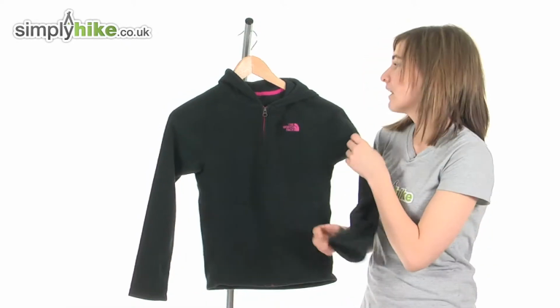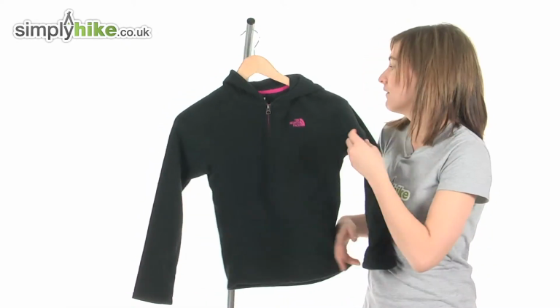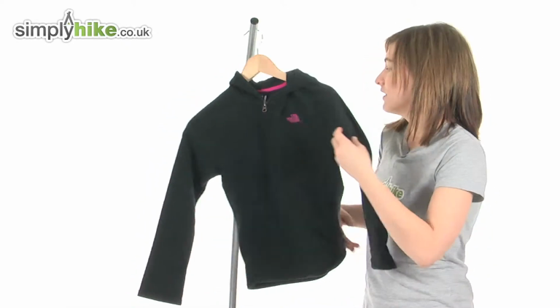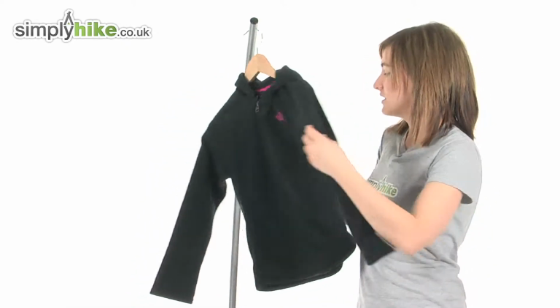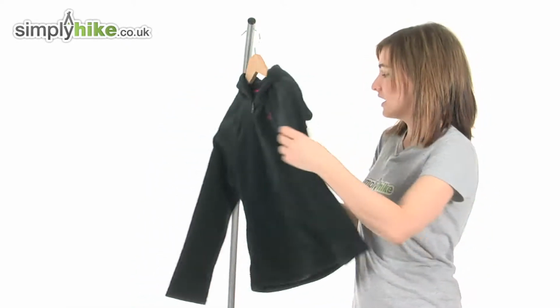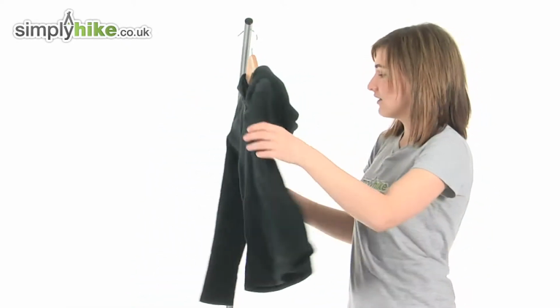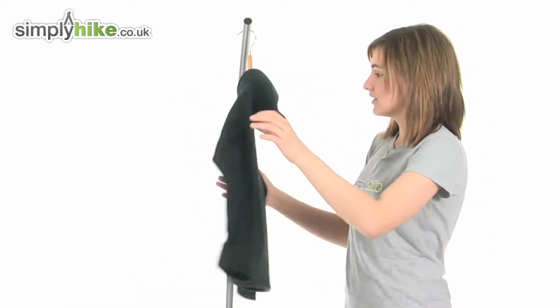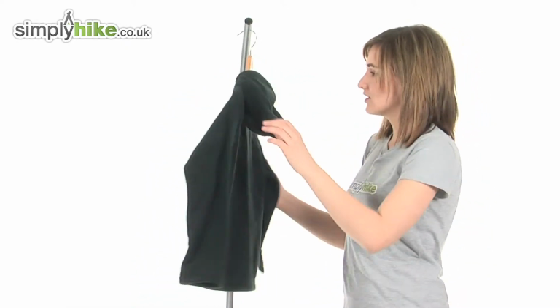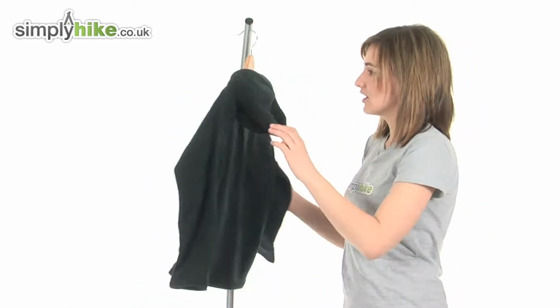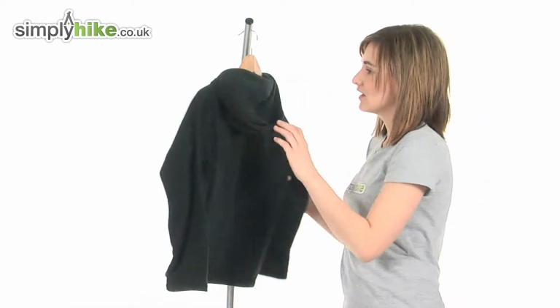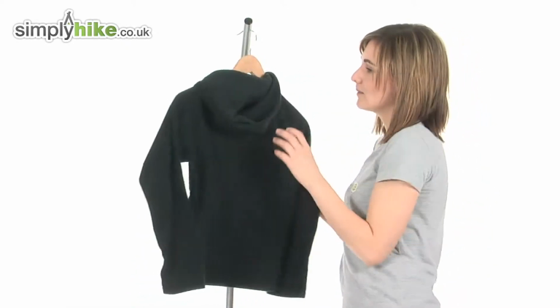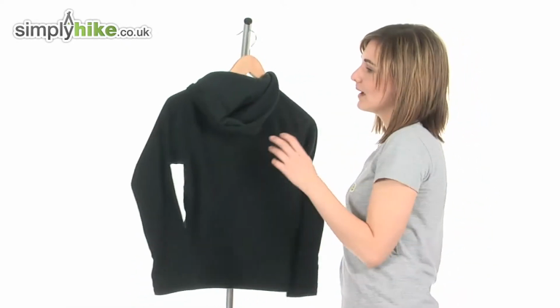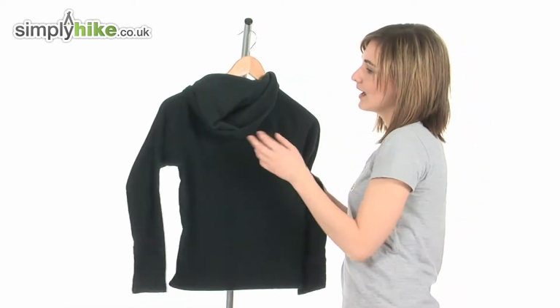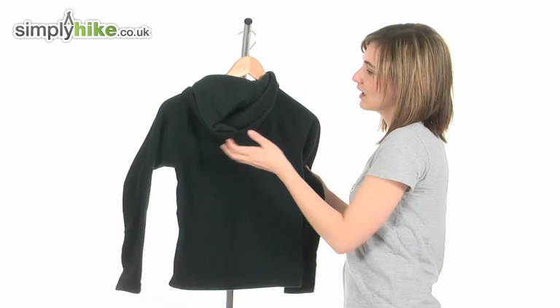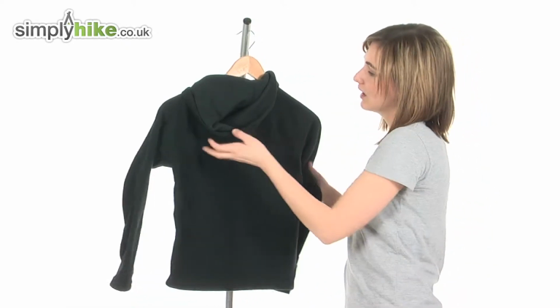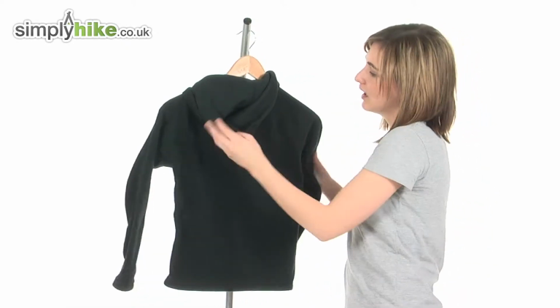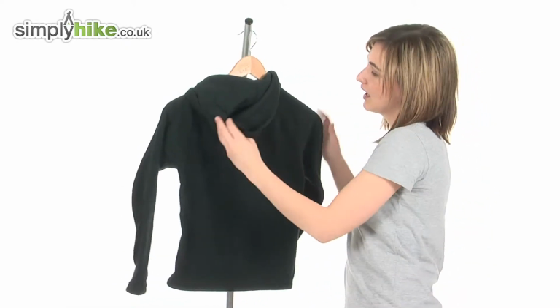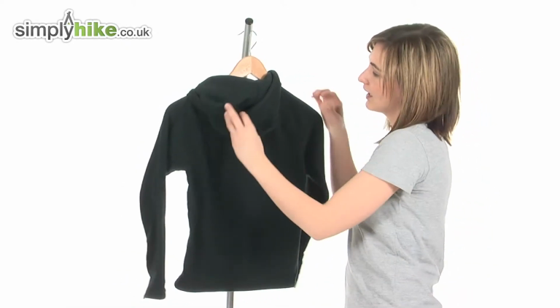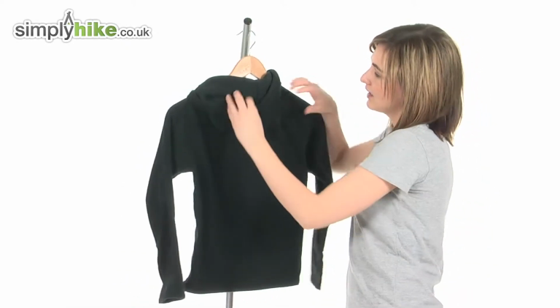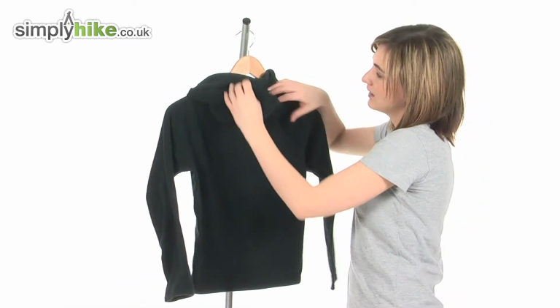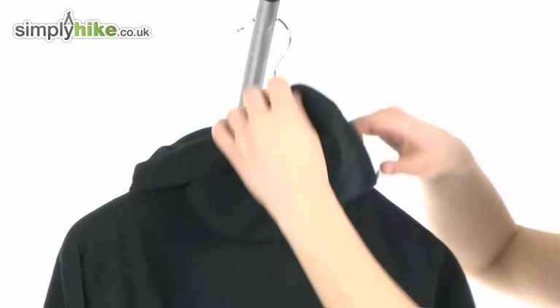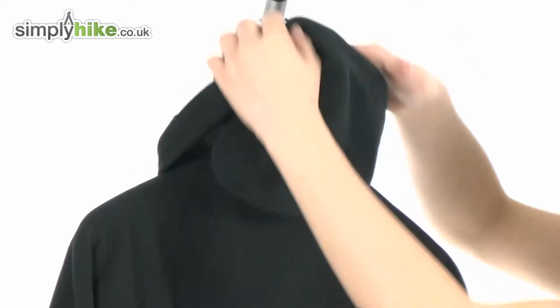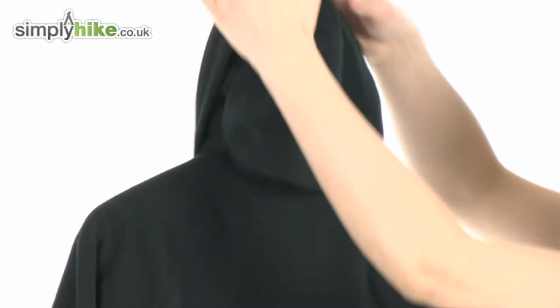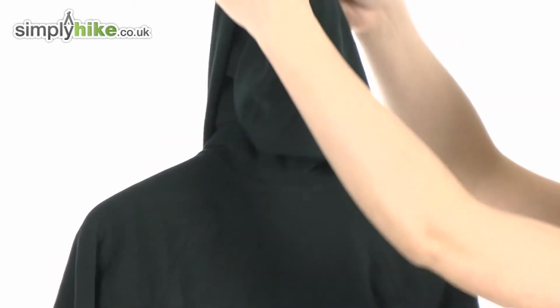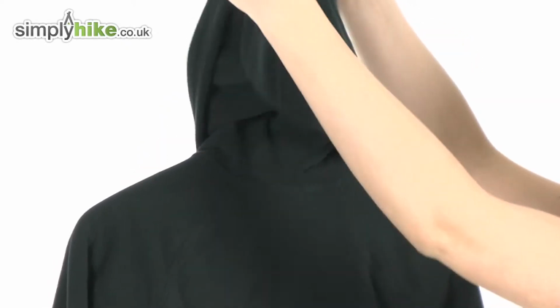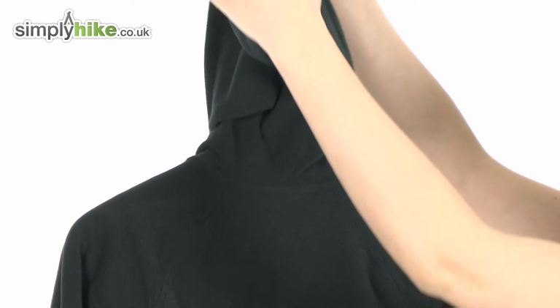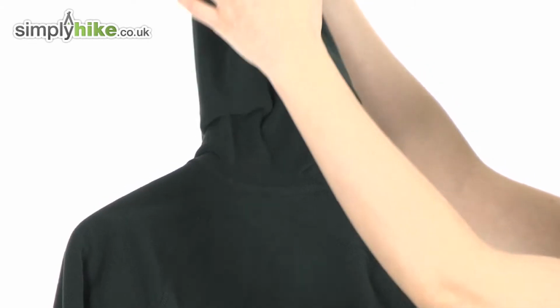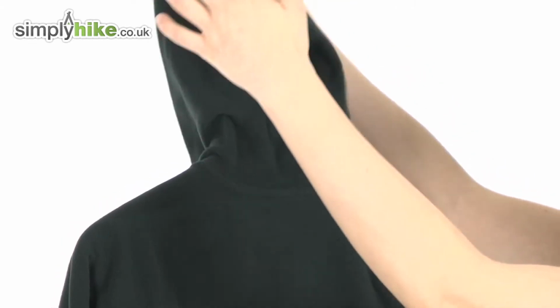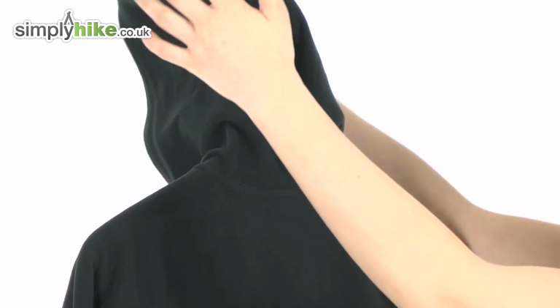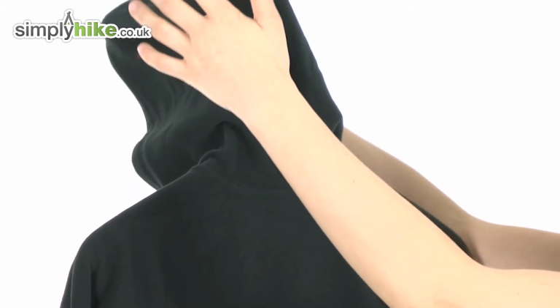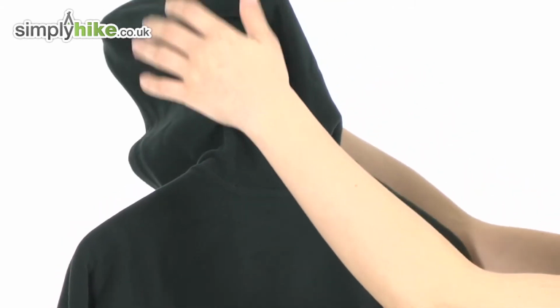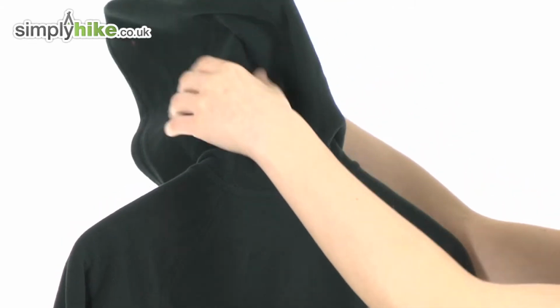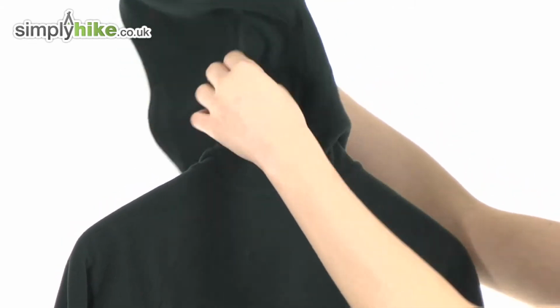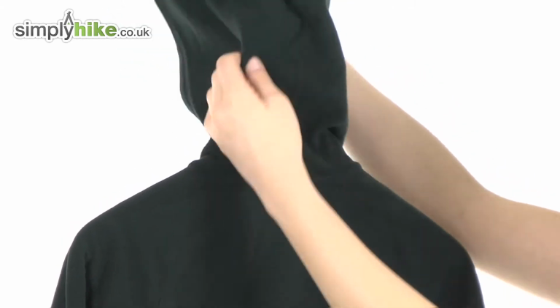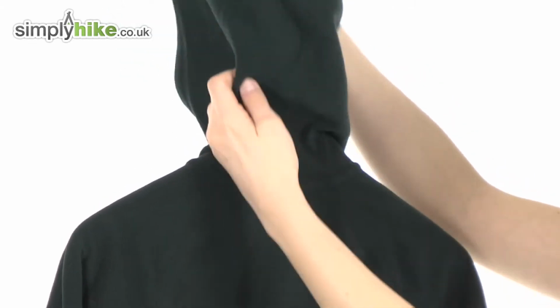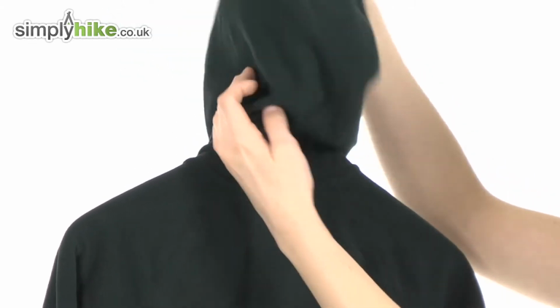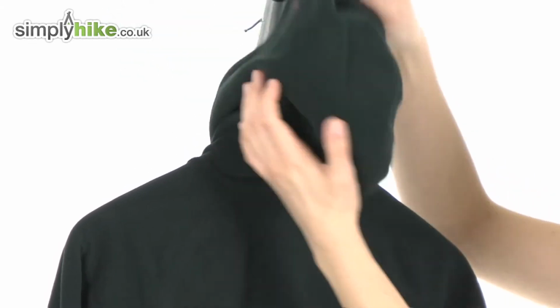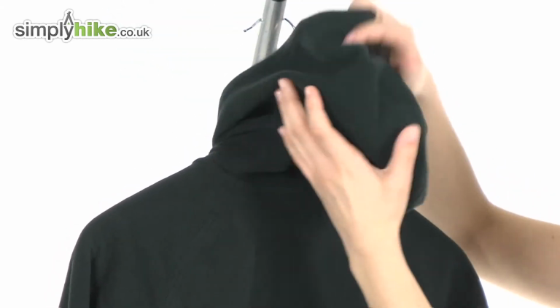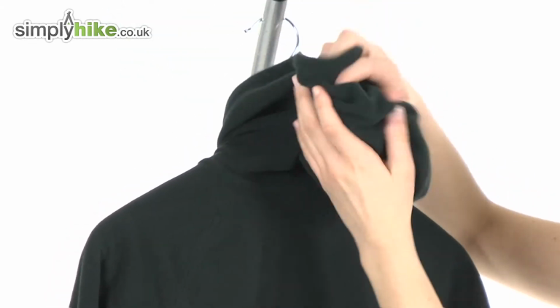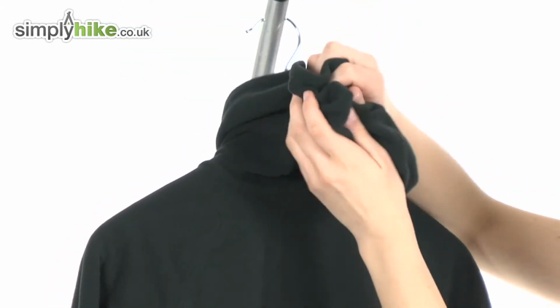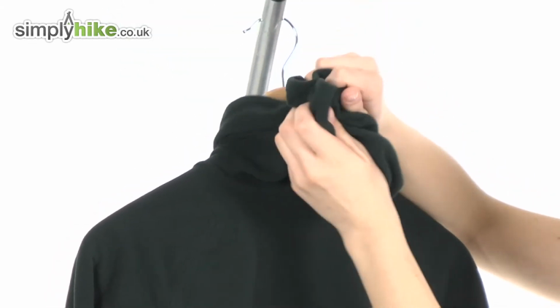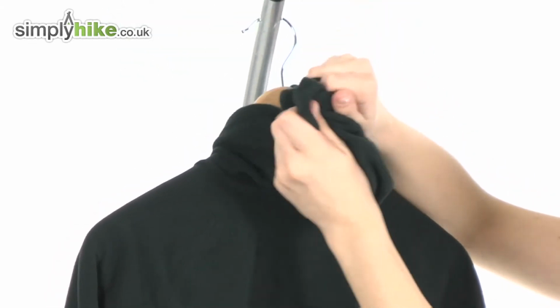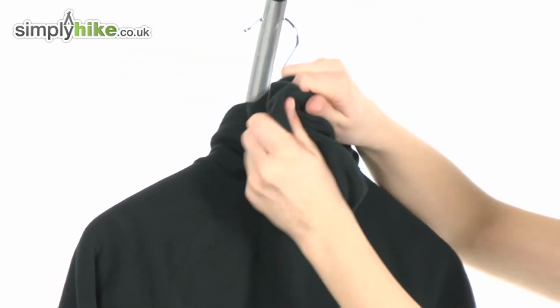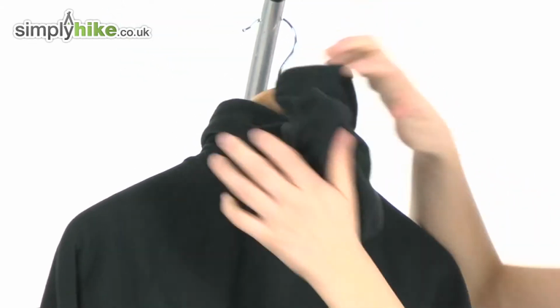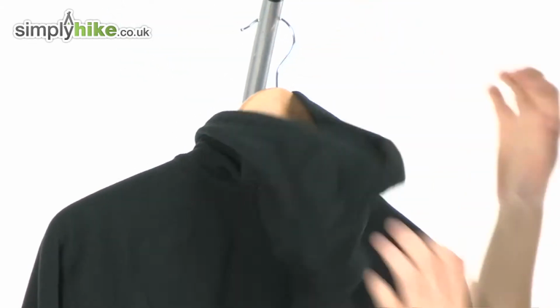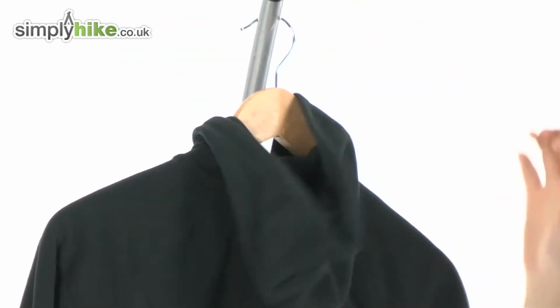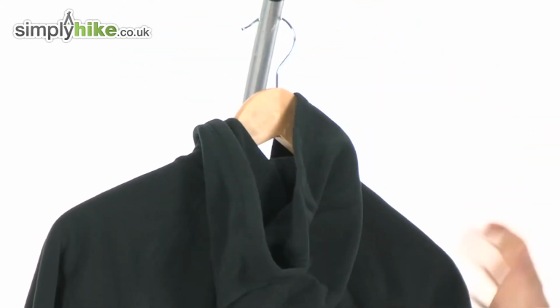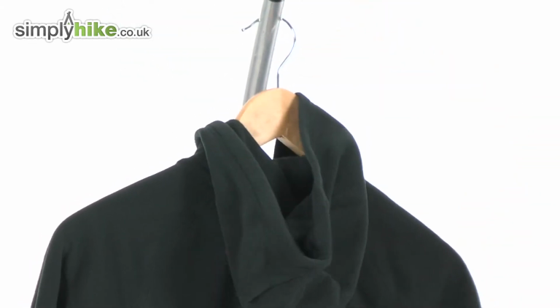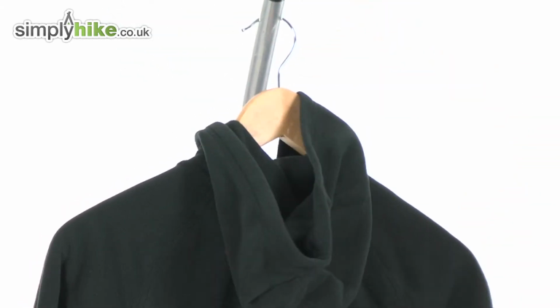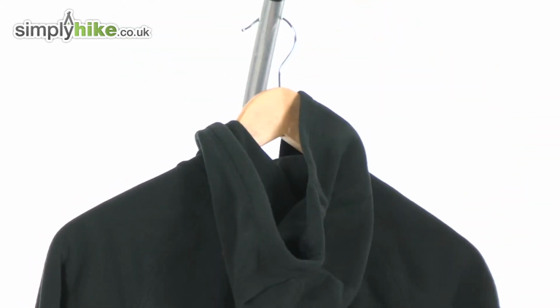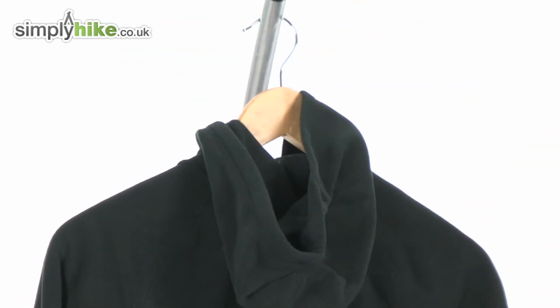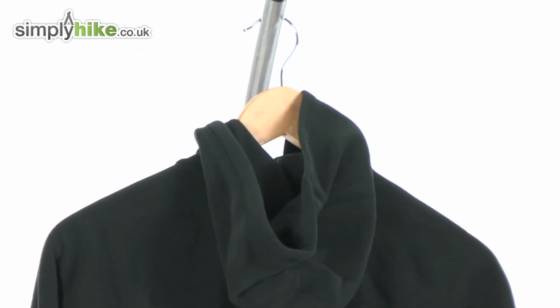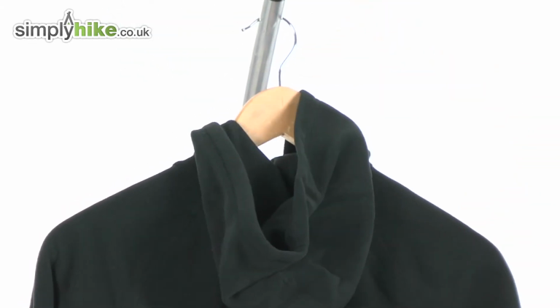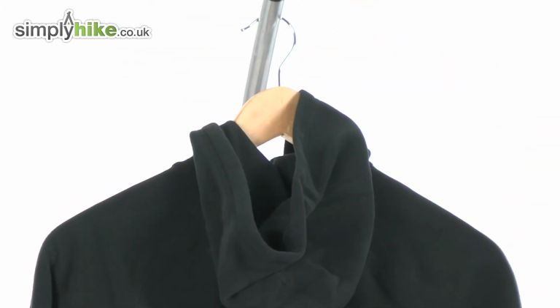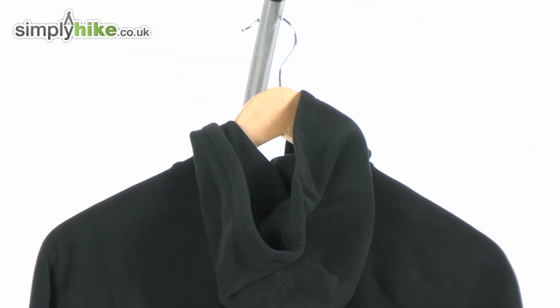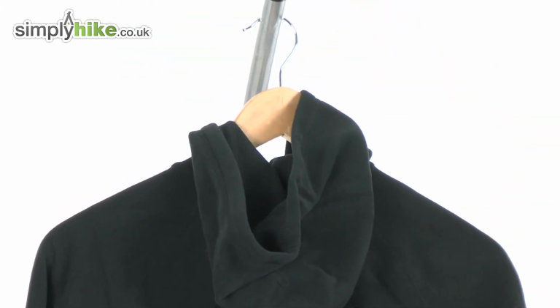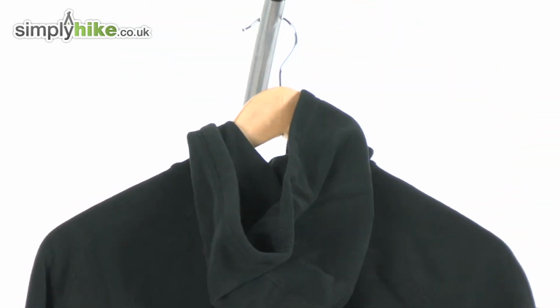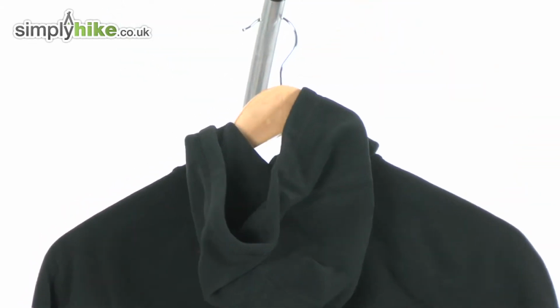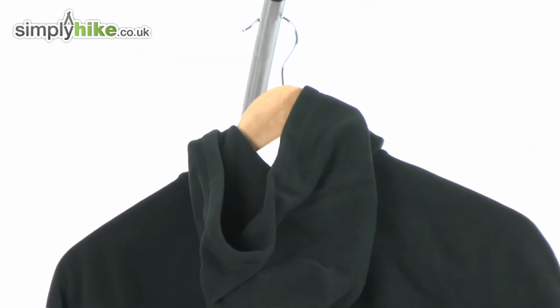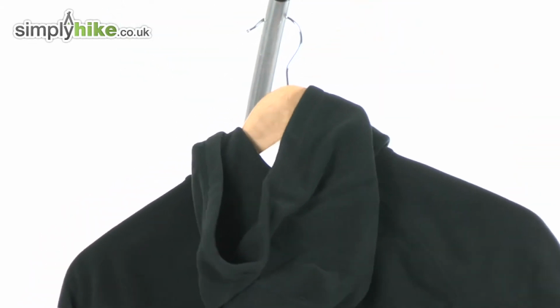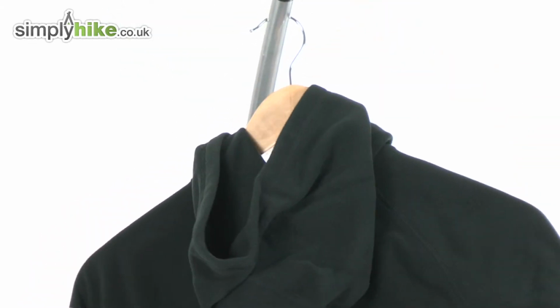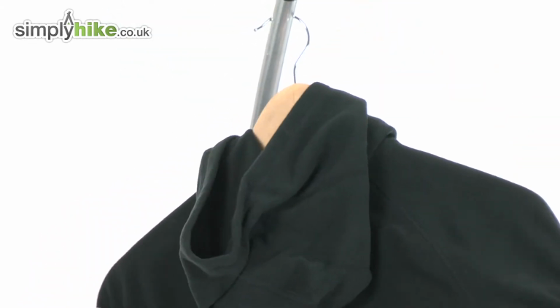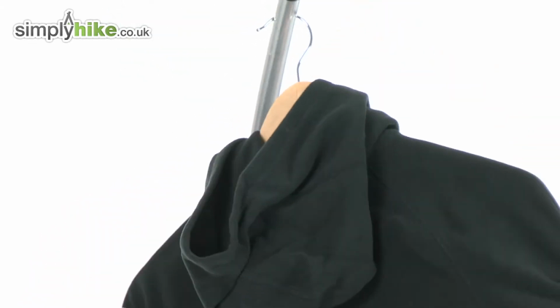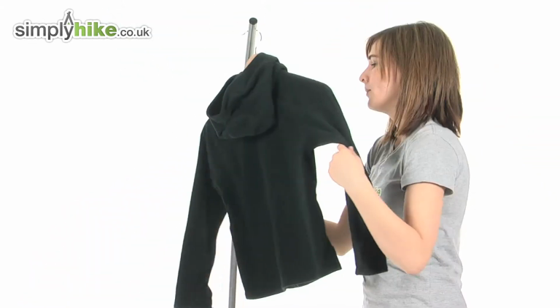If I turn it around to show you the back, it's got a large sized soft fleecy hood that will keep their head incredibly warm.